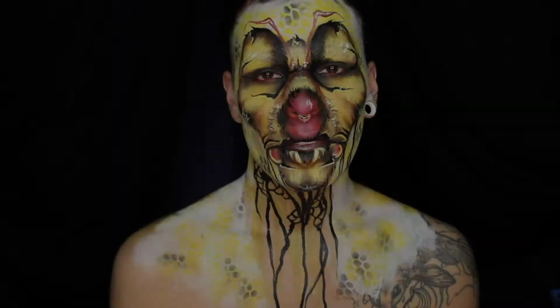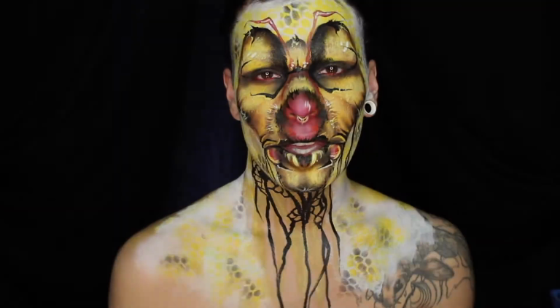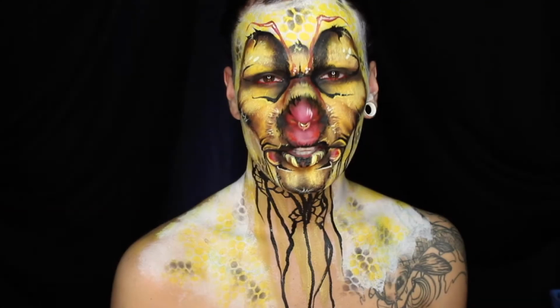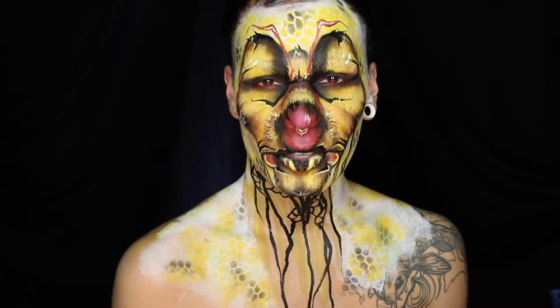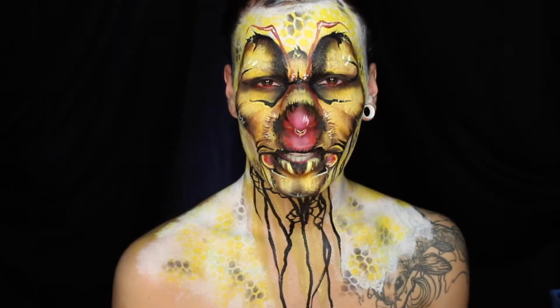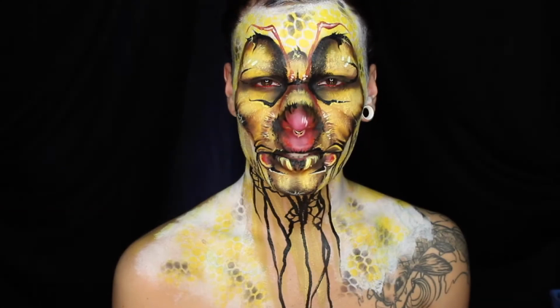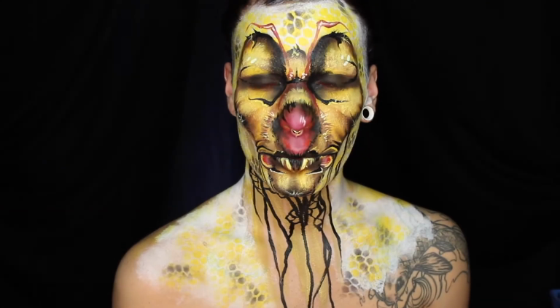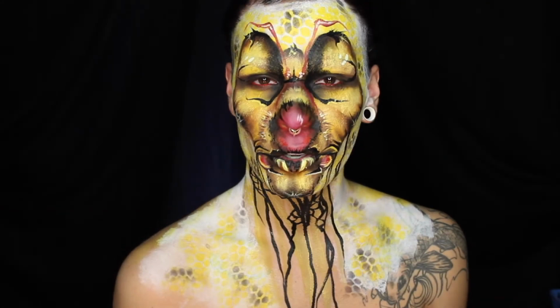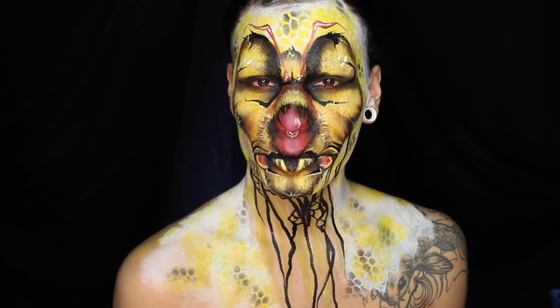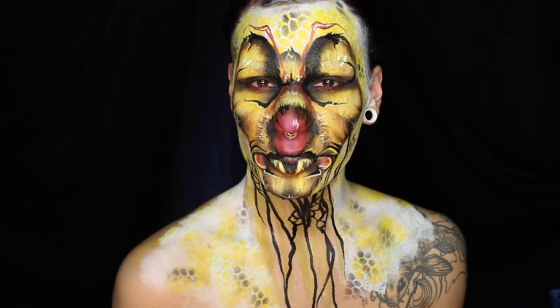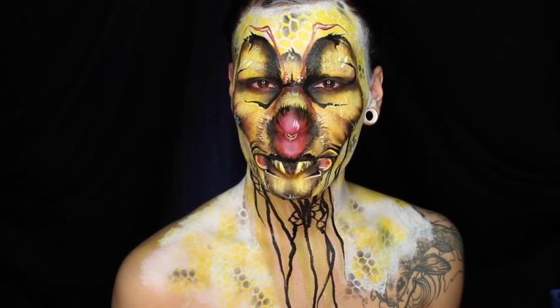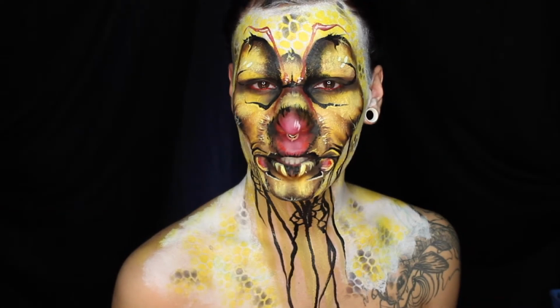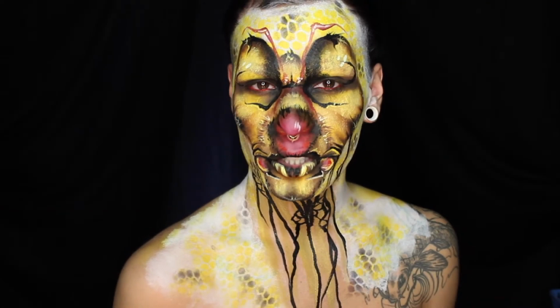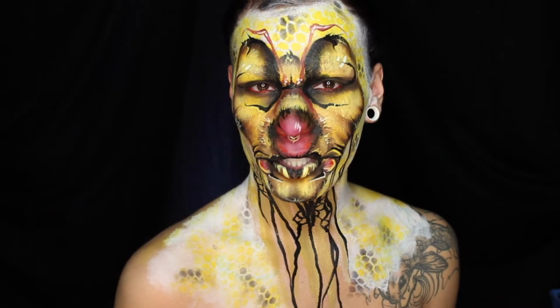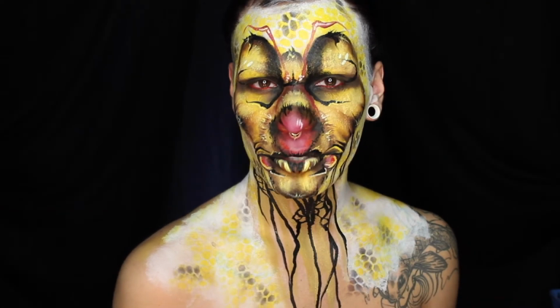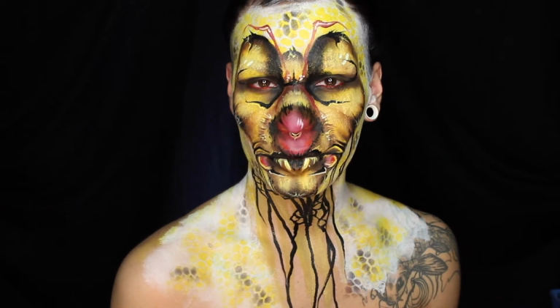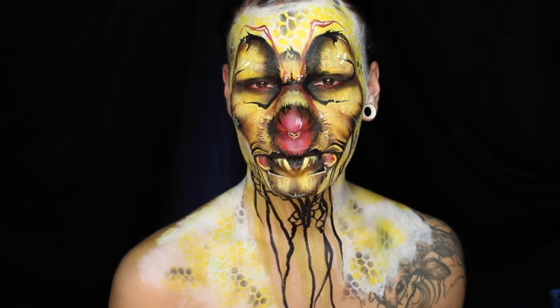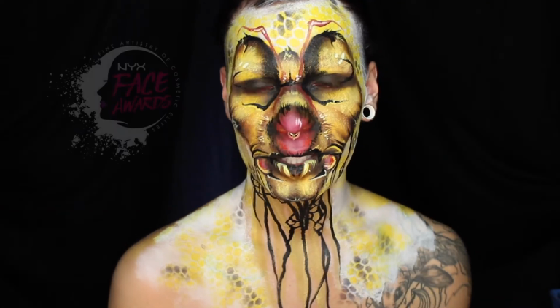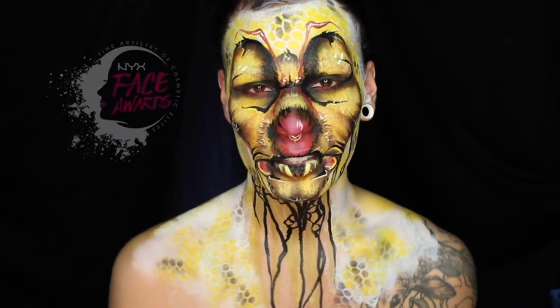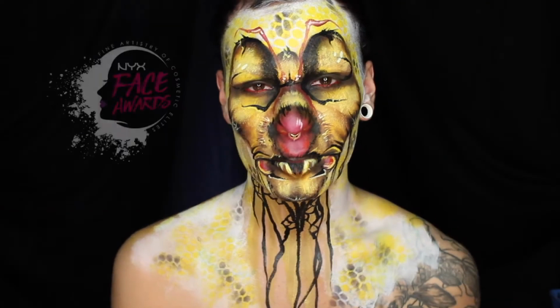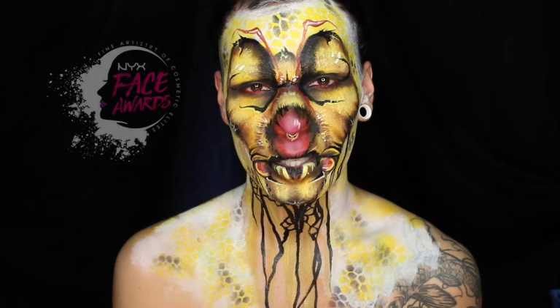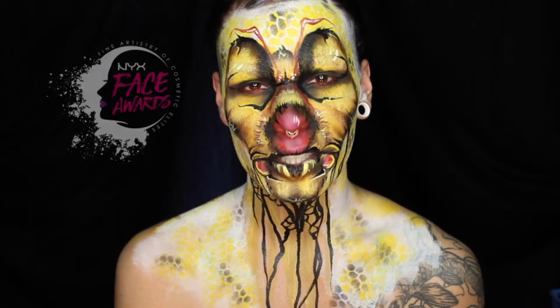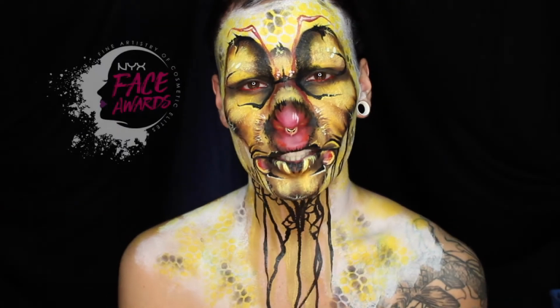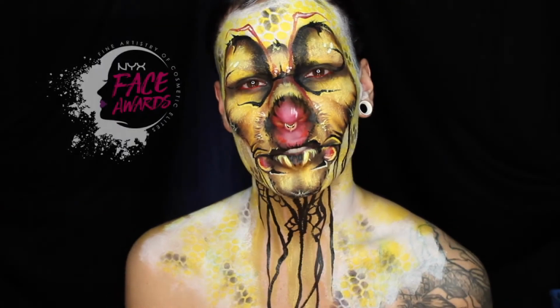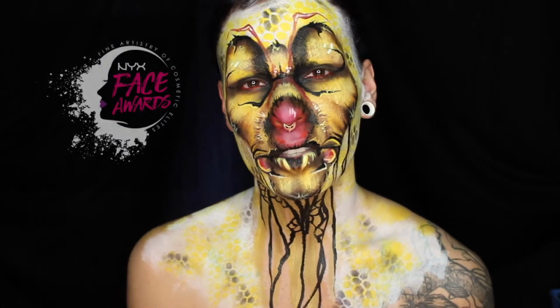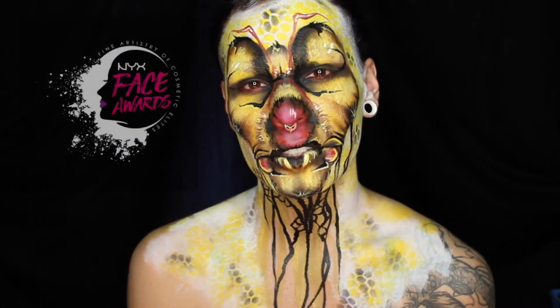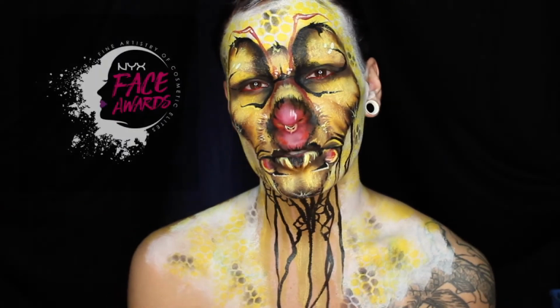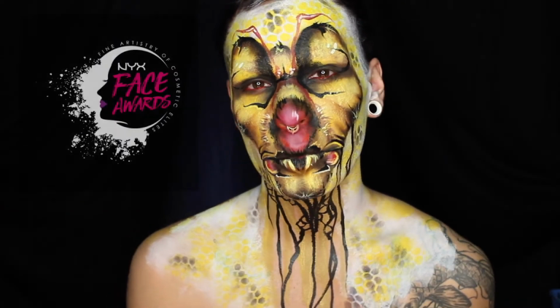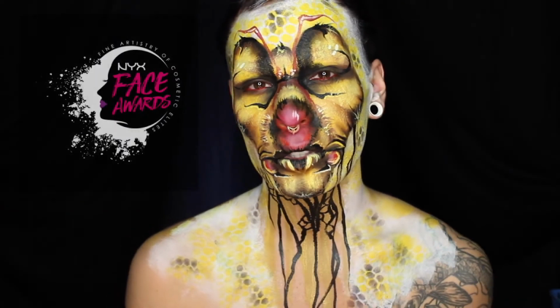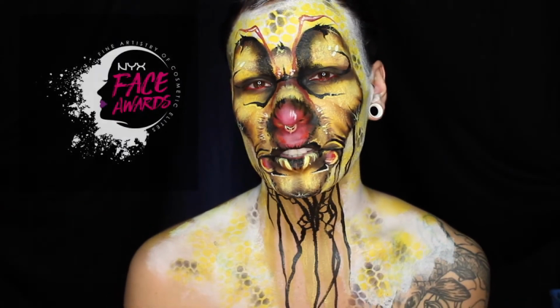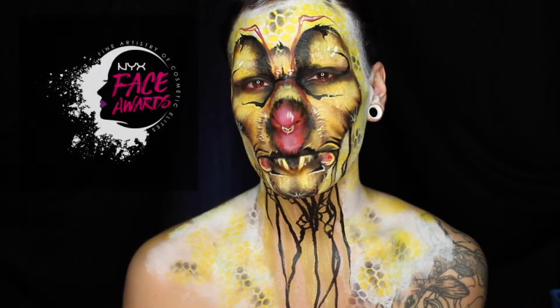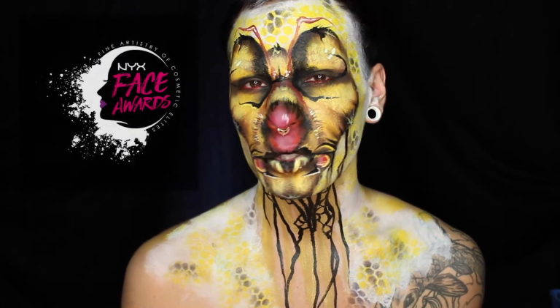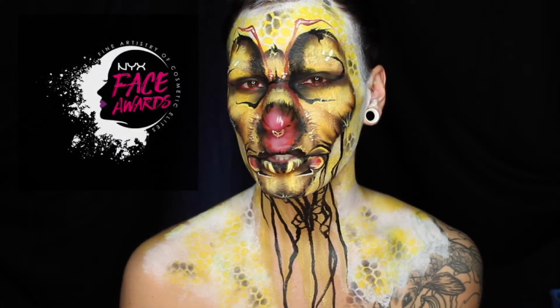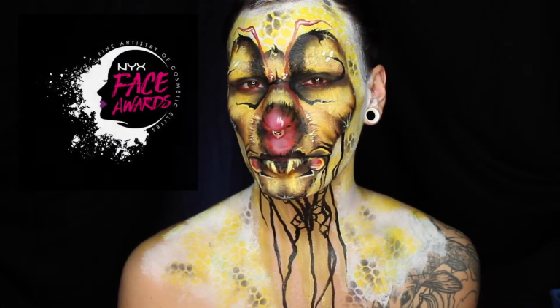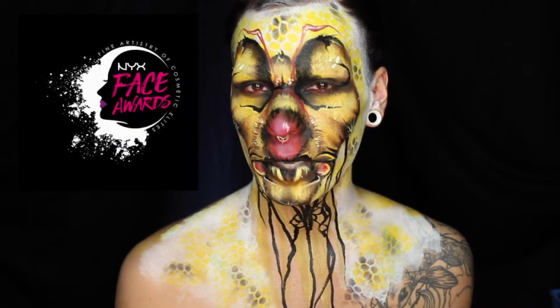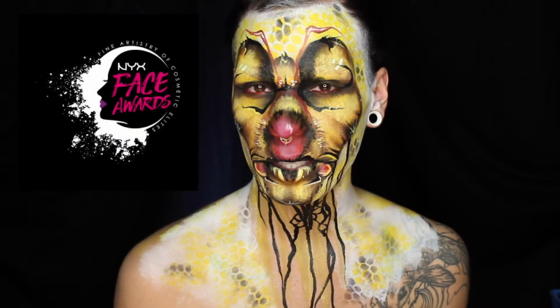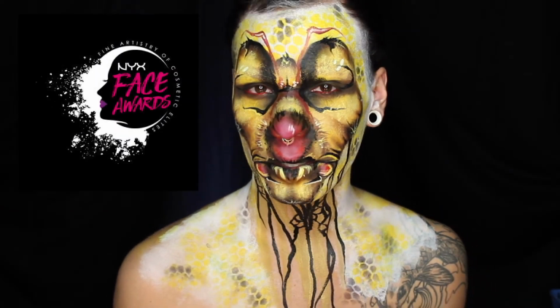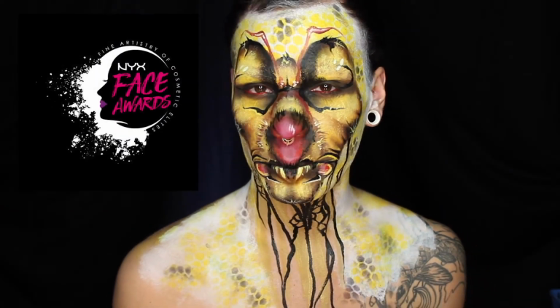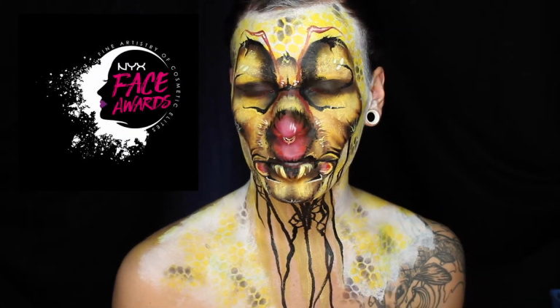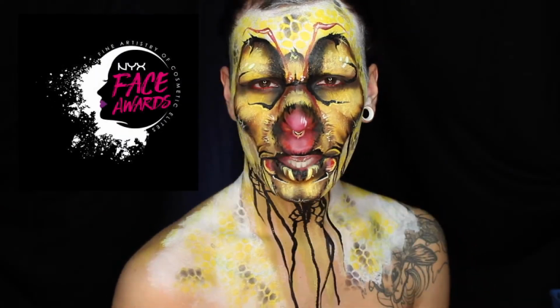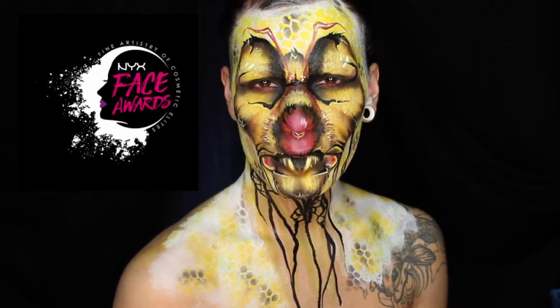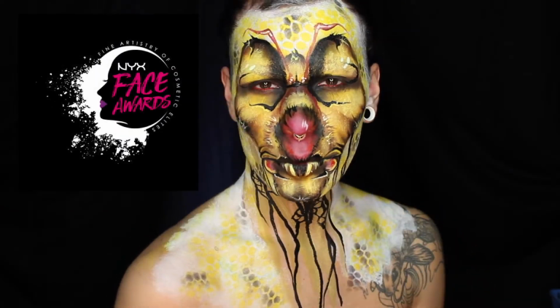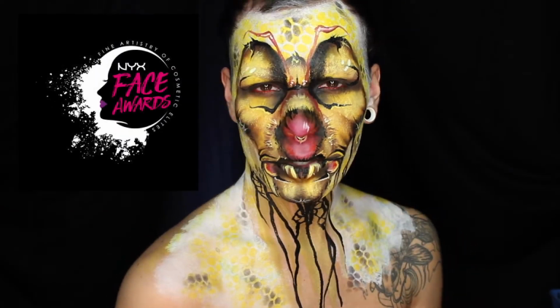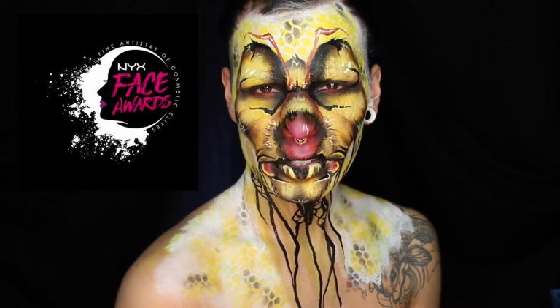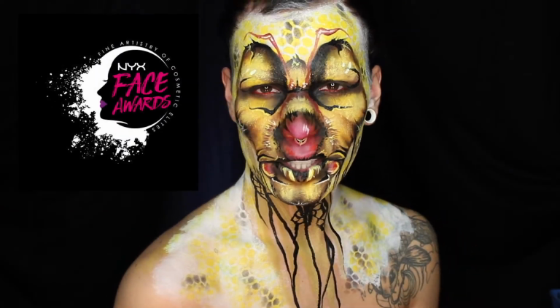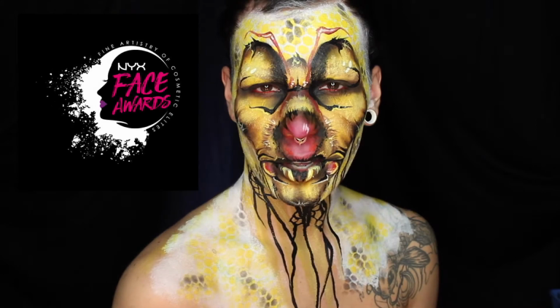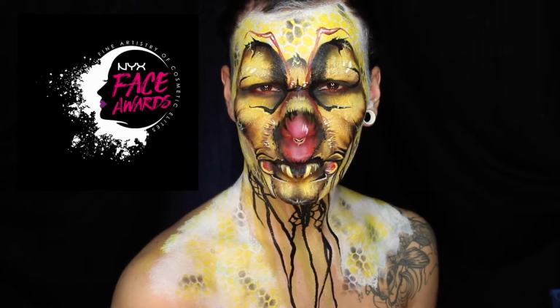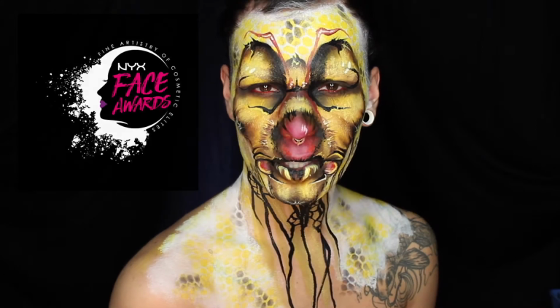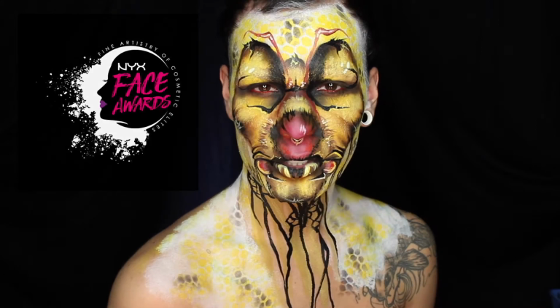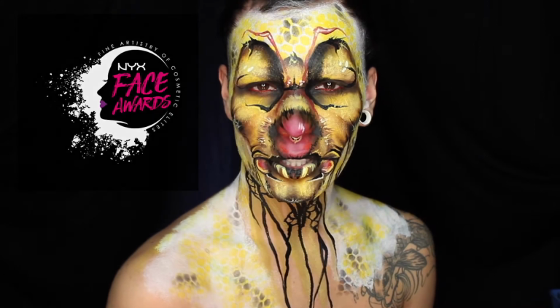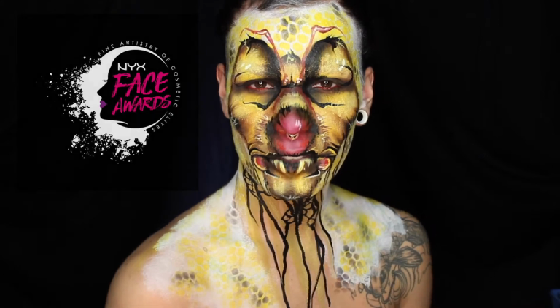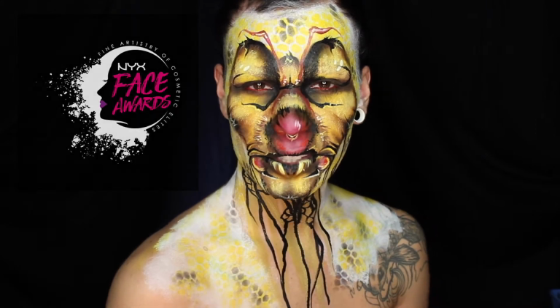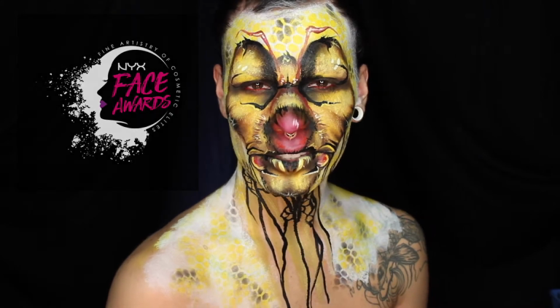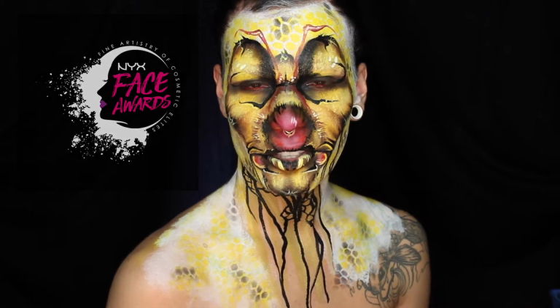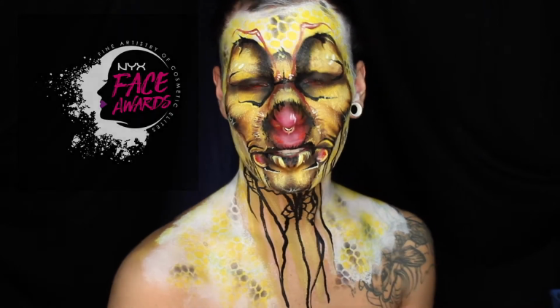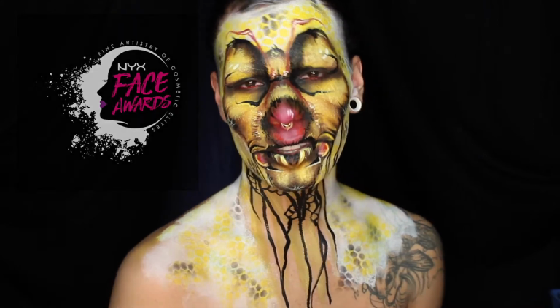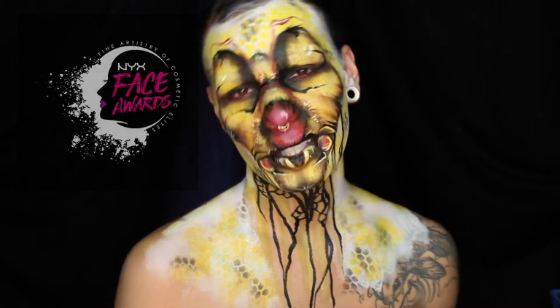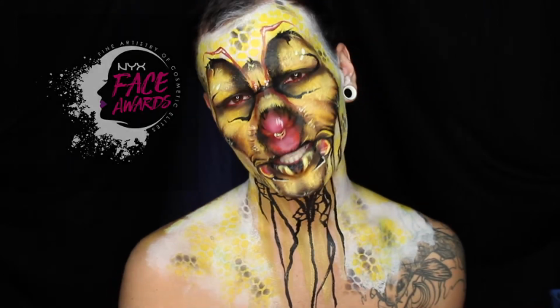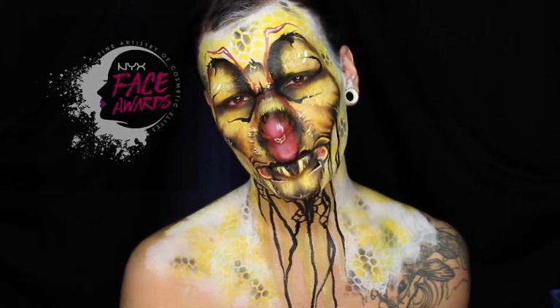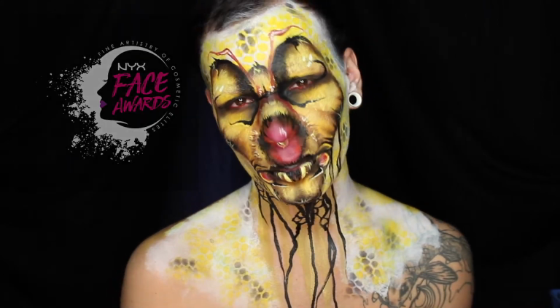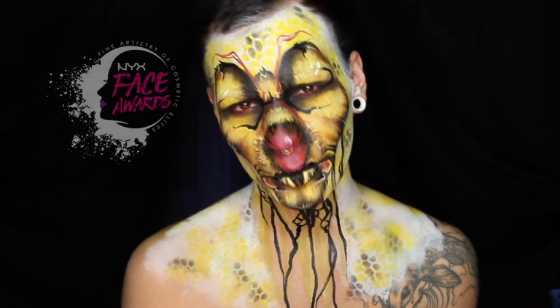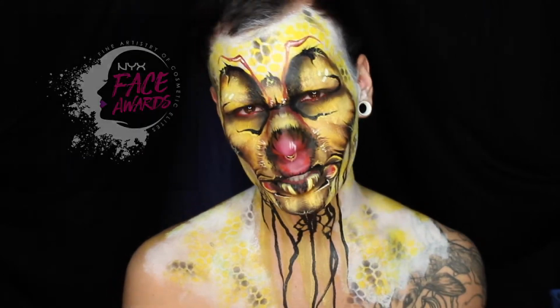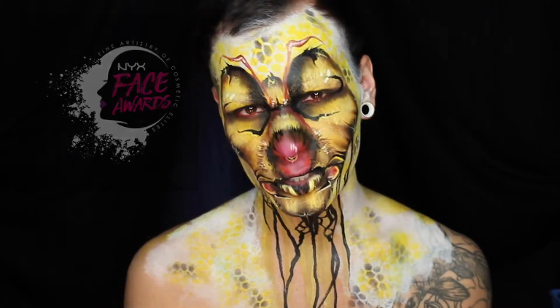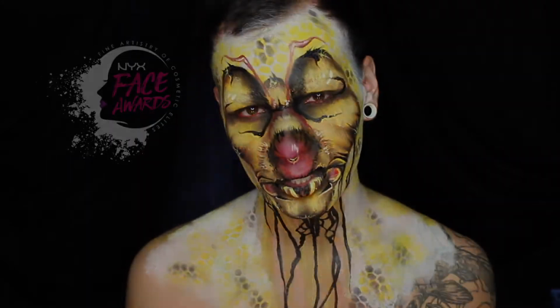Hello guys and welcome to my channel. This is my NYX Face Award submission makeup. If you want to see how I achieve this look, then keep on watching.